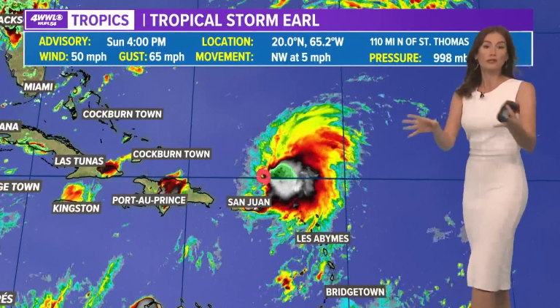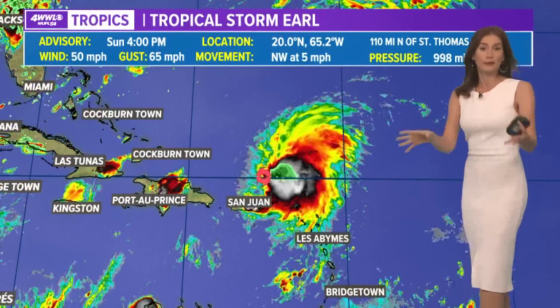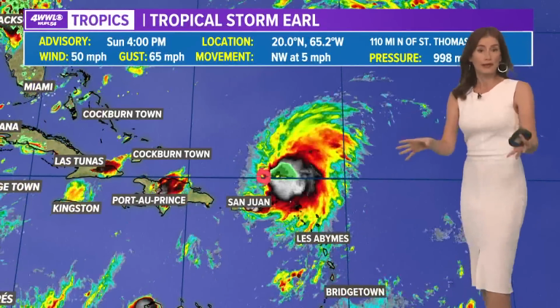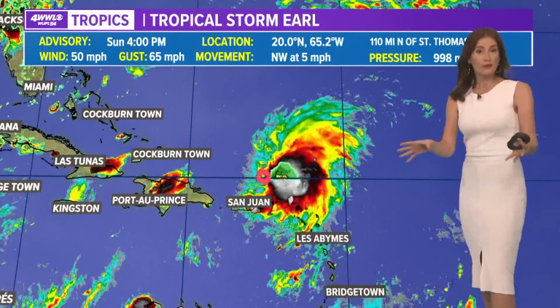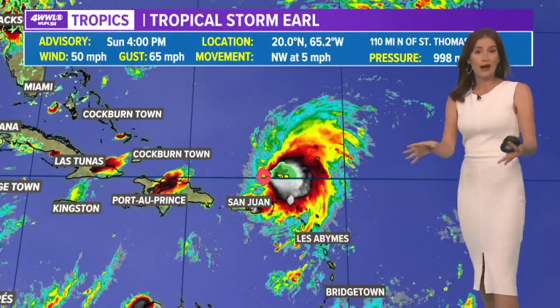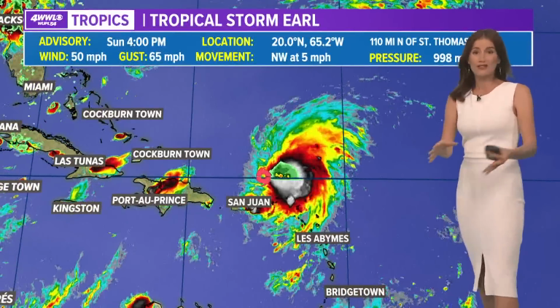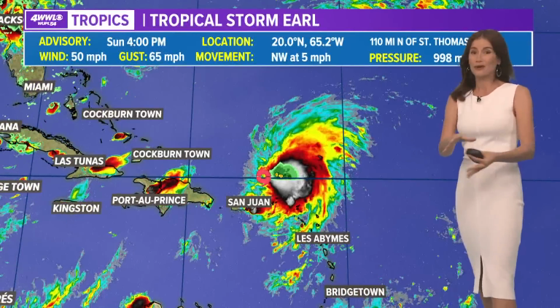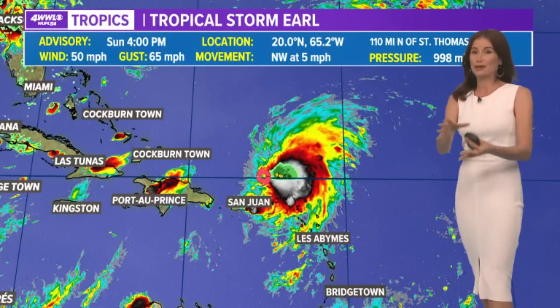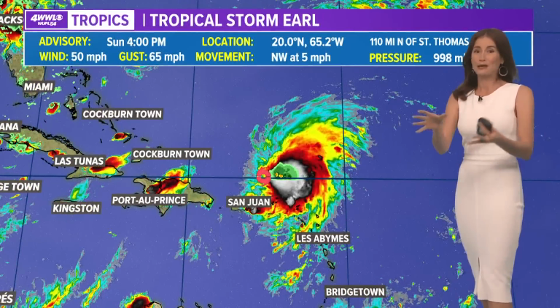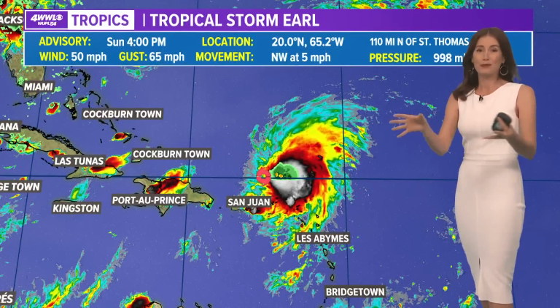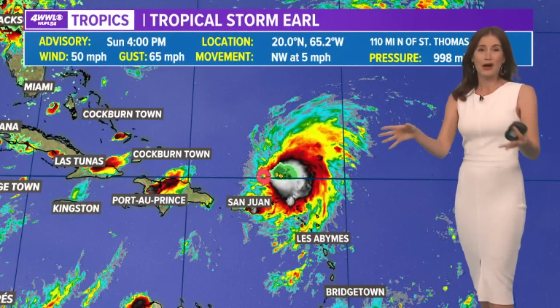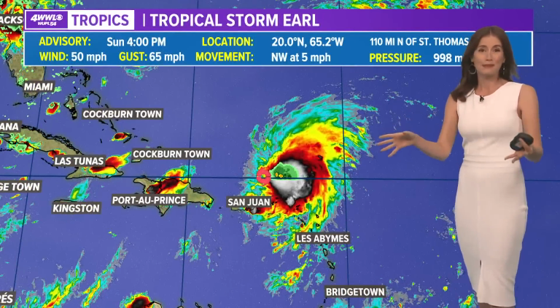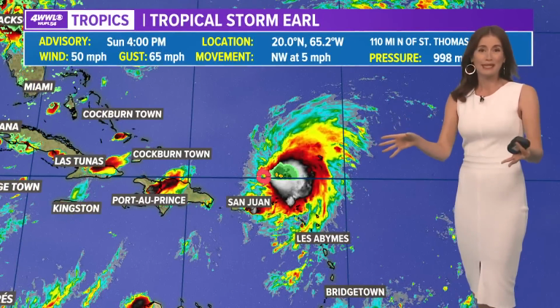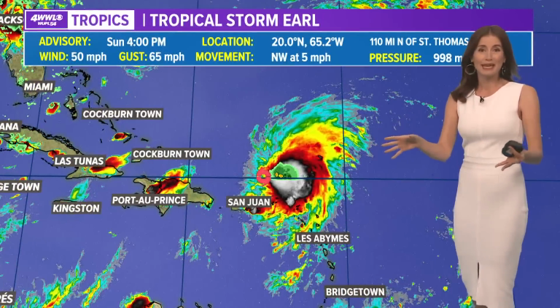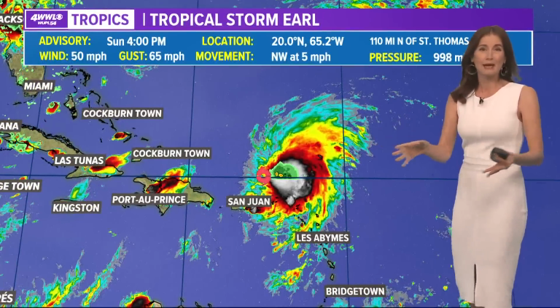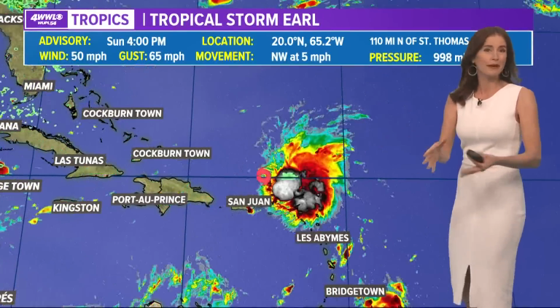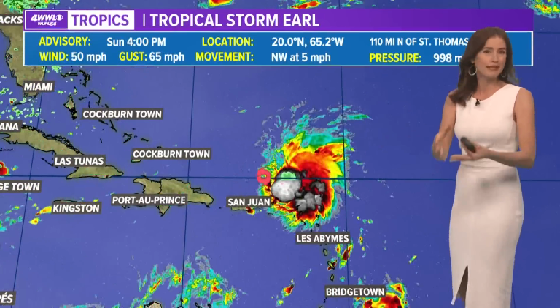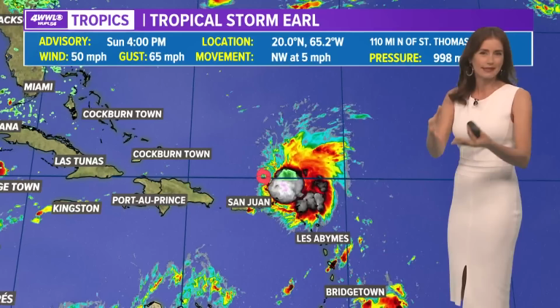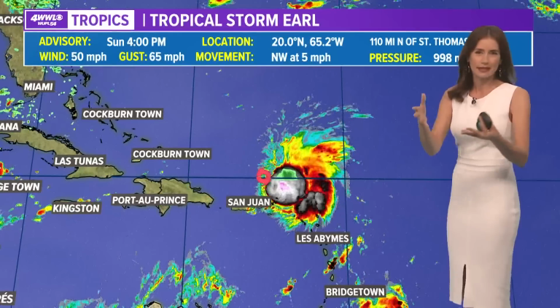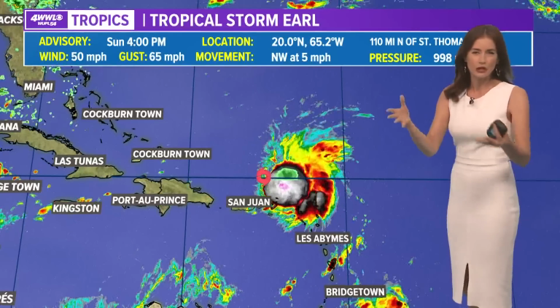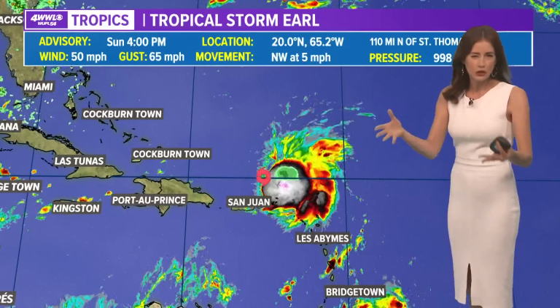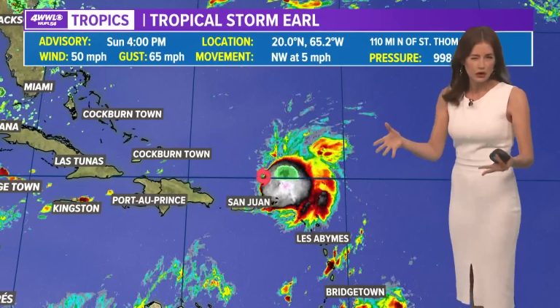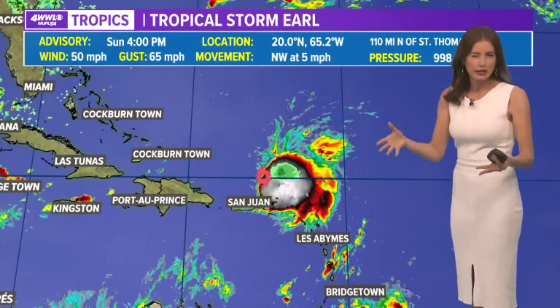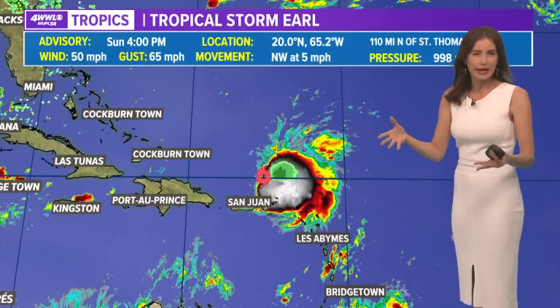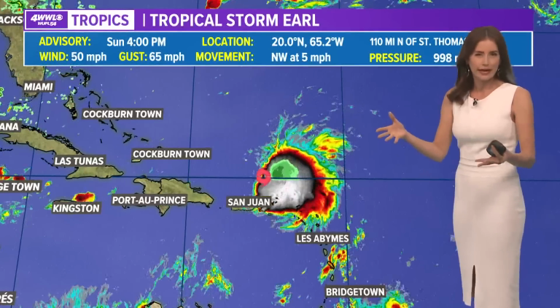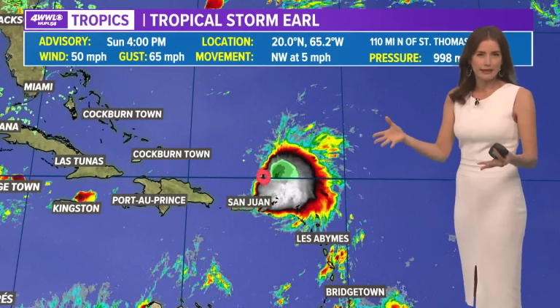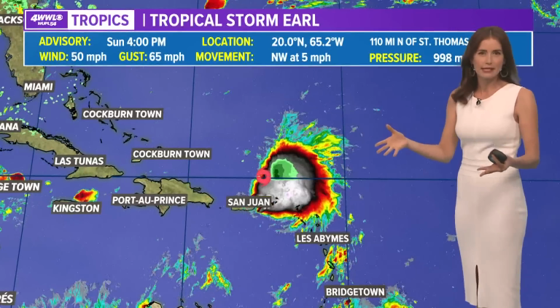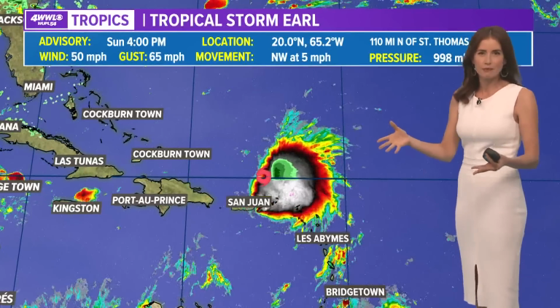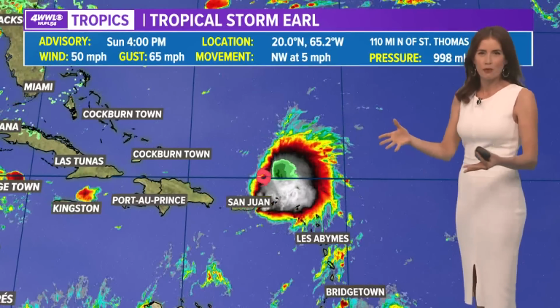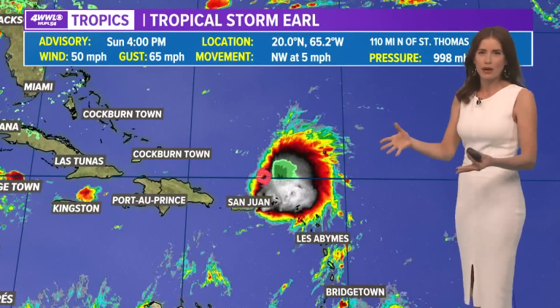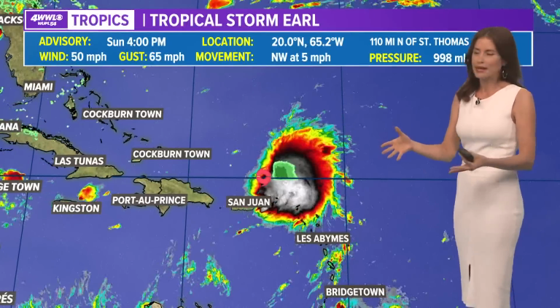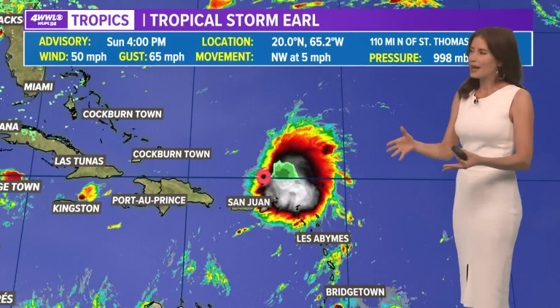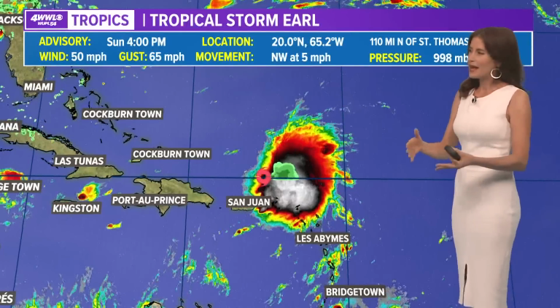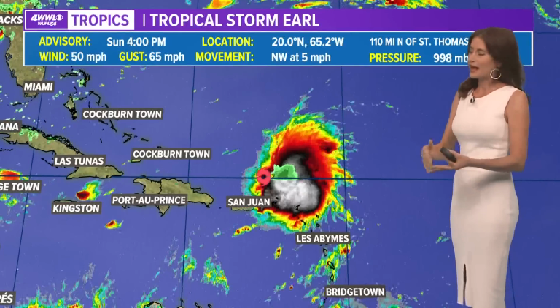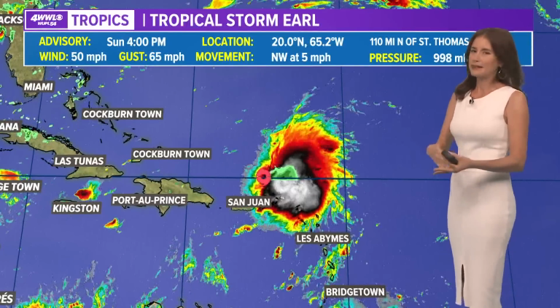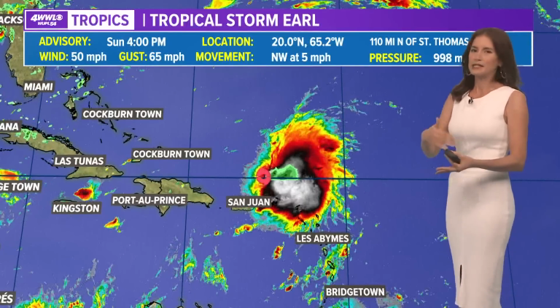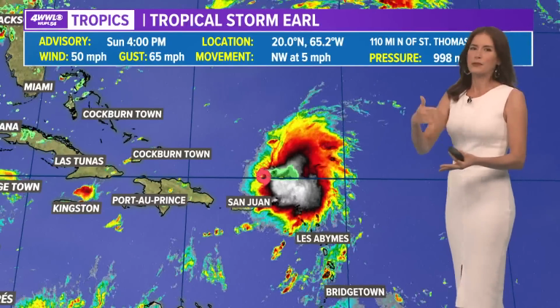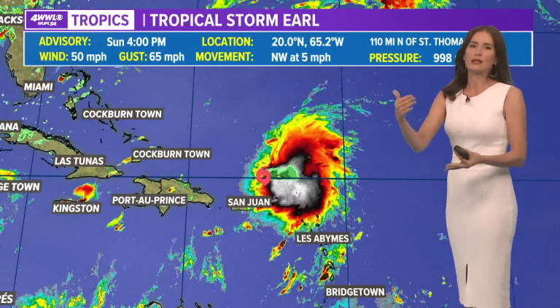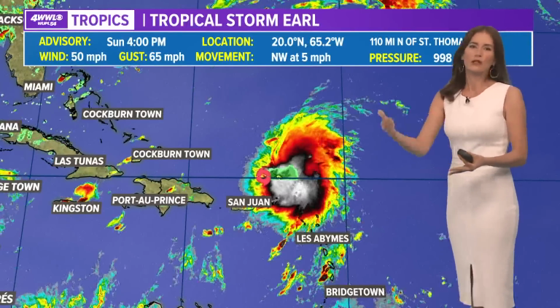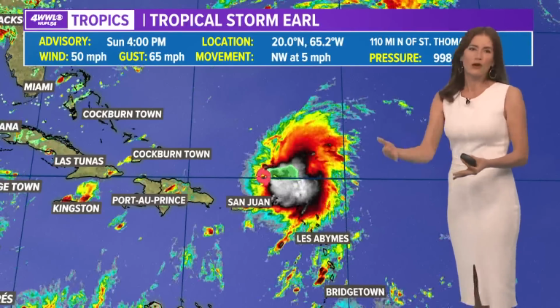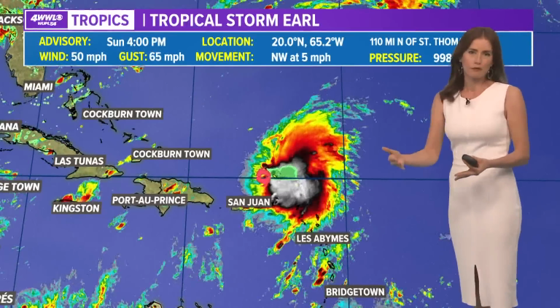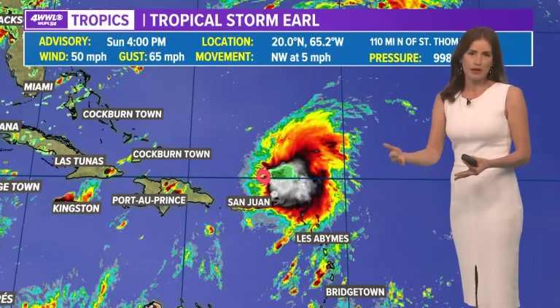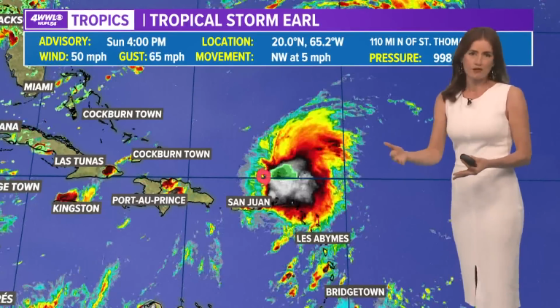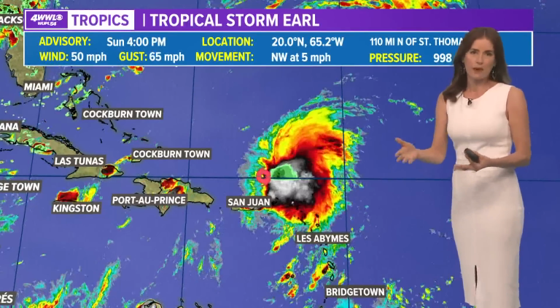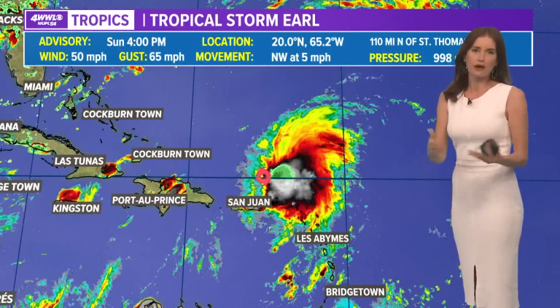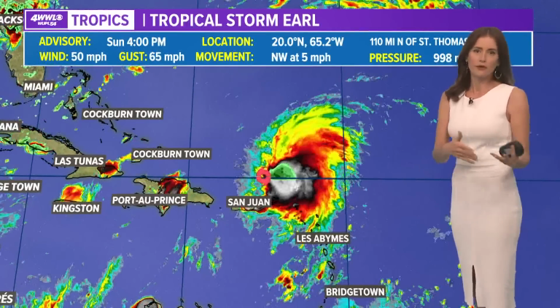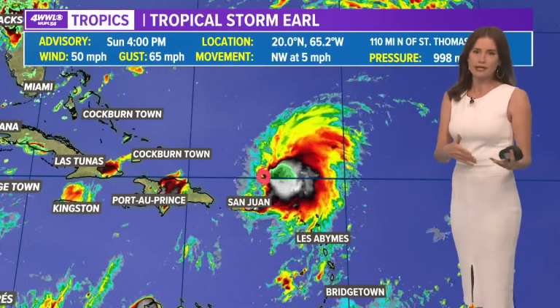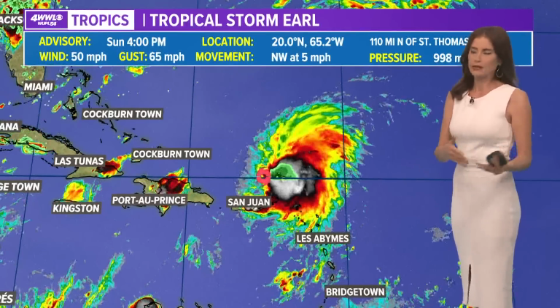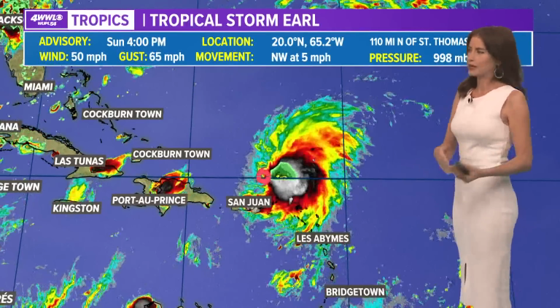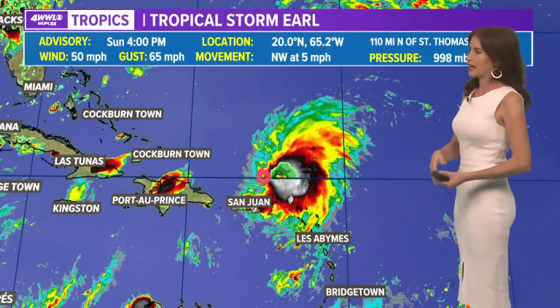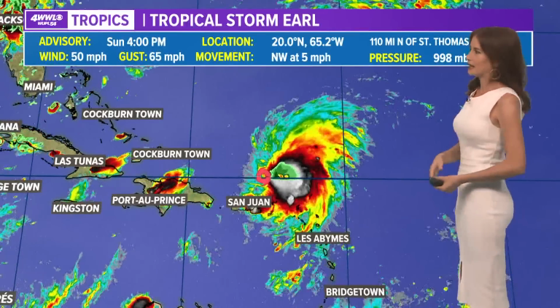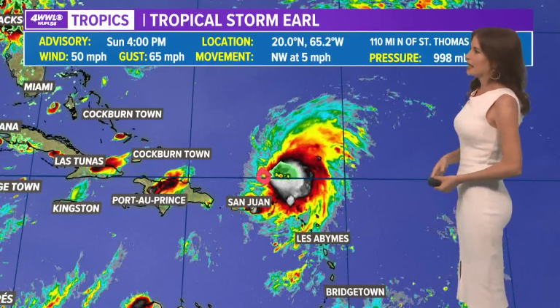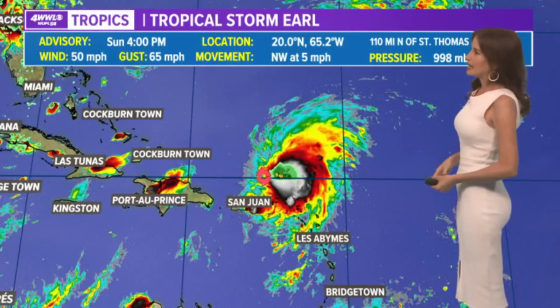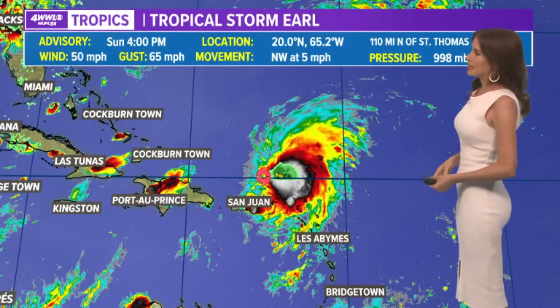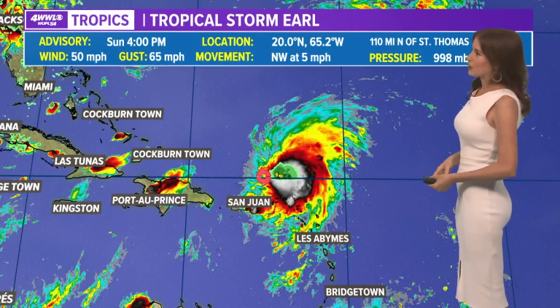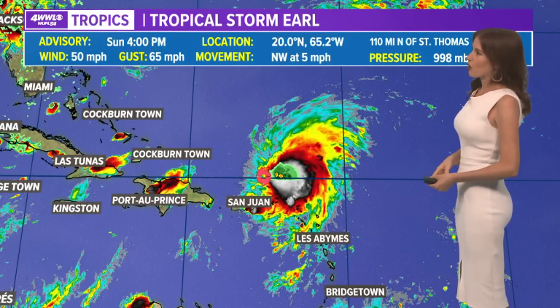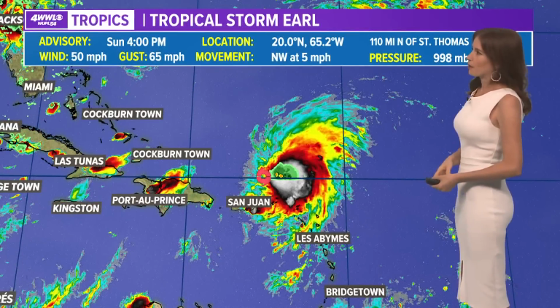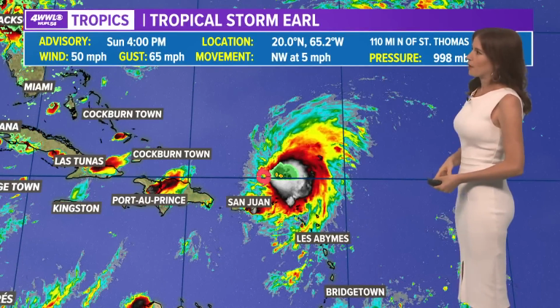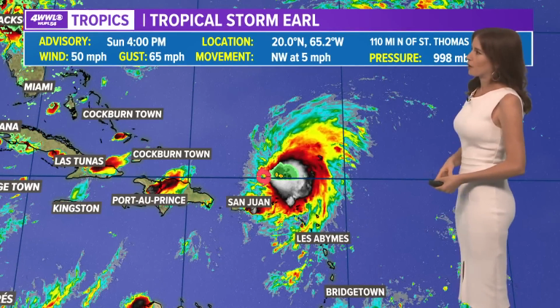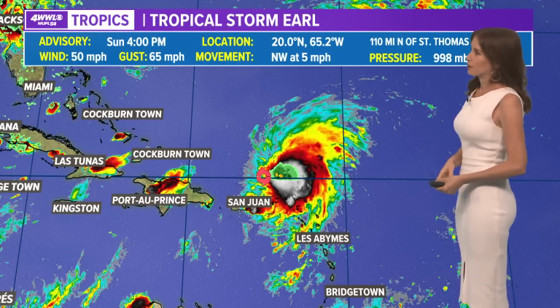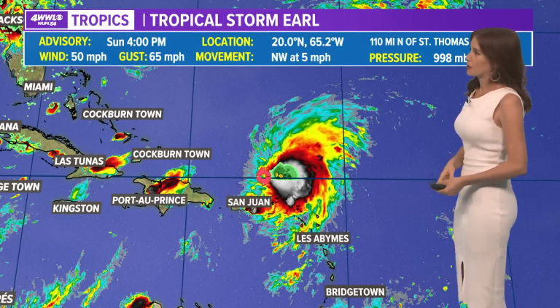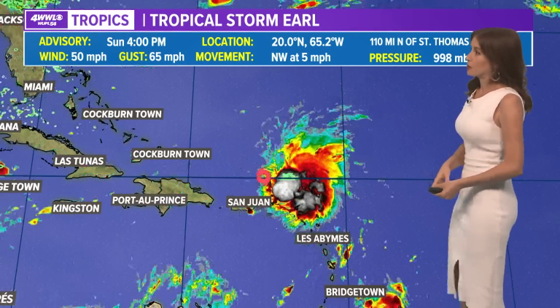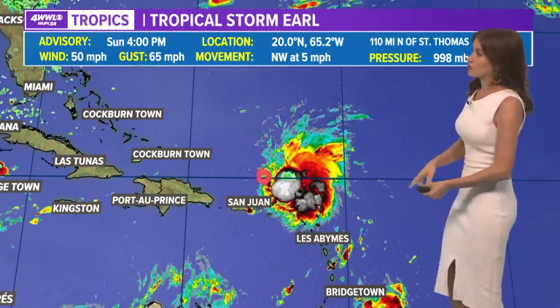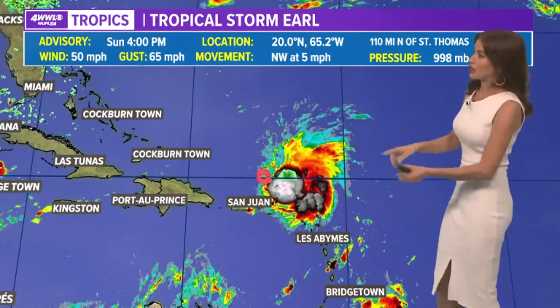We'll certainly watch it and keep you updated, but at this point, at least with the long-range models, it doesn't look like it'll get near our part of the ocean.